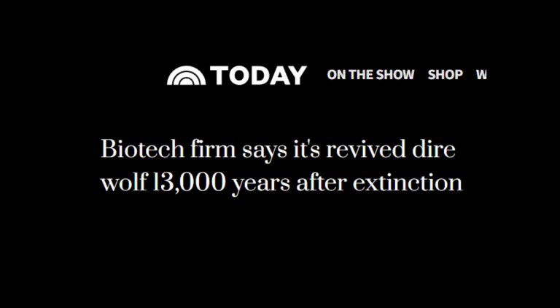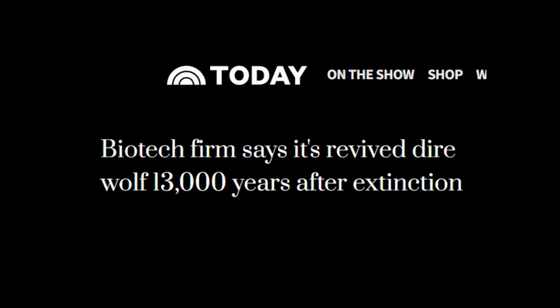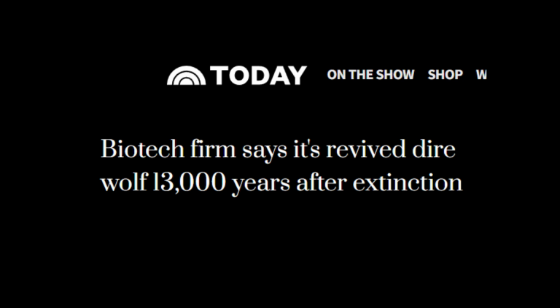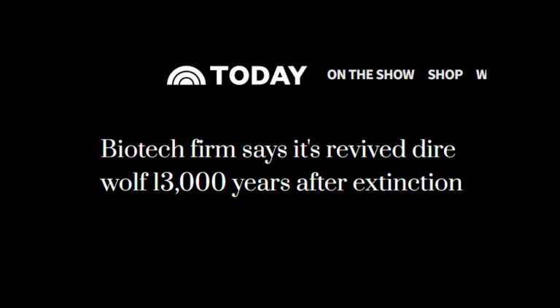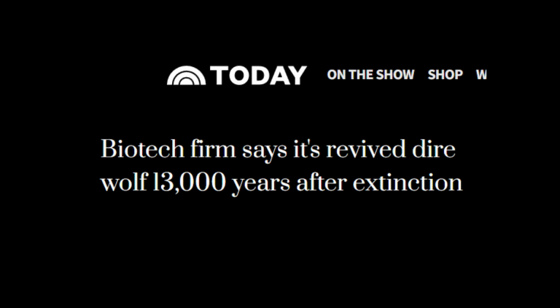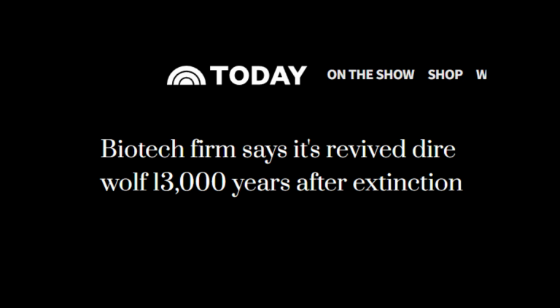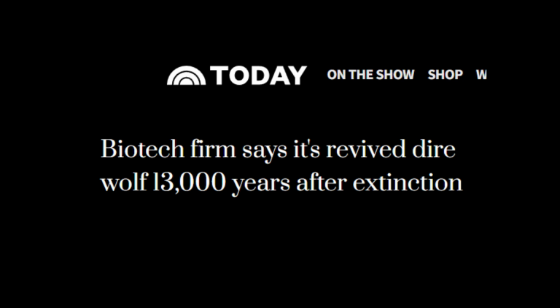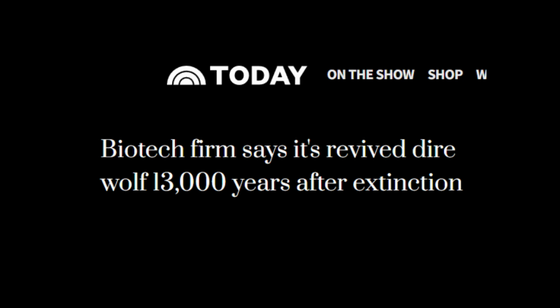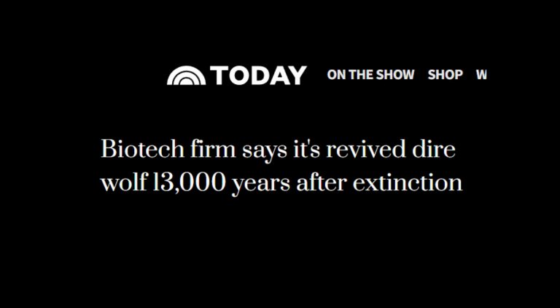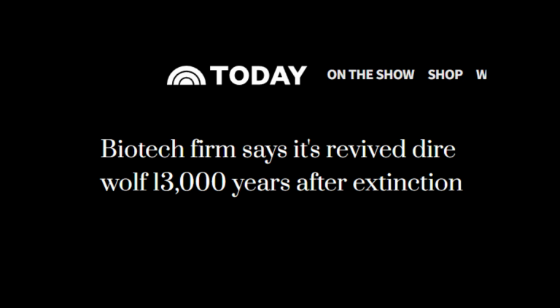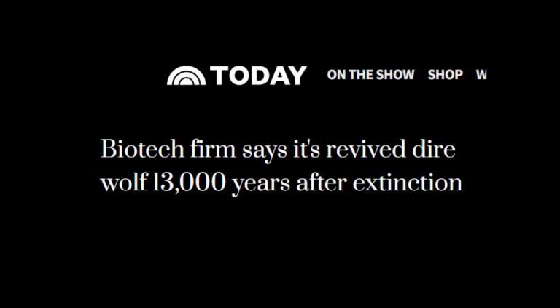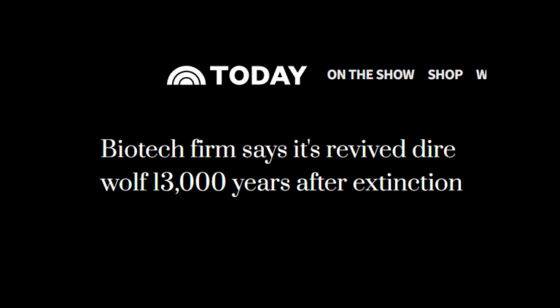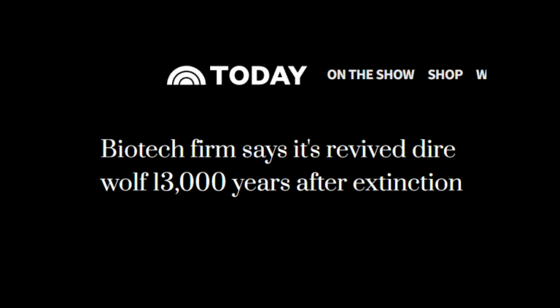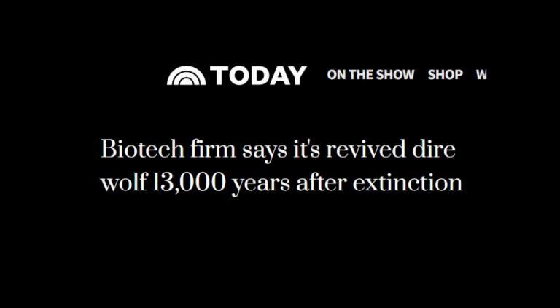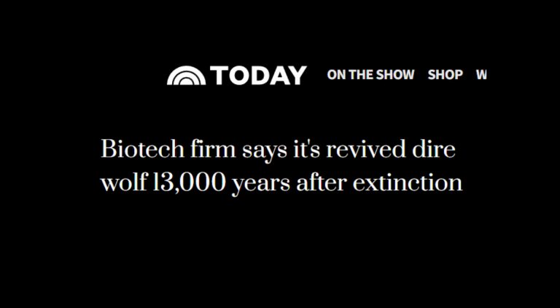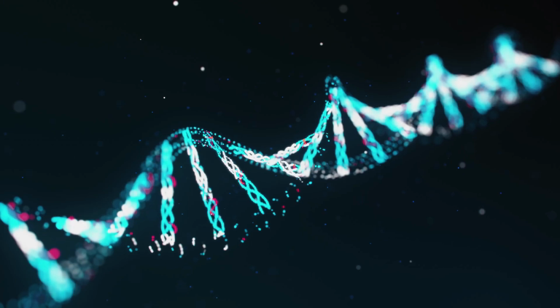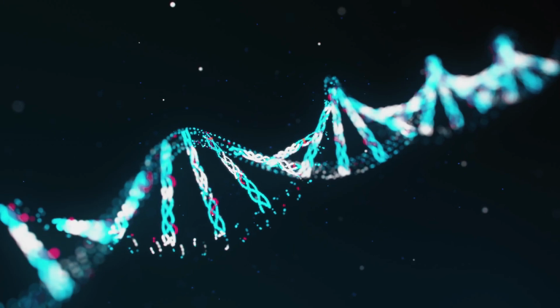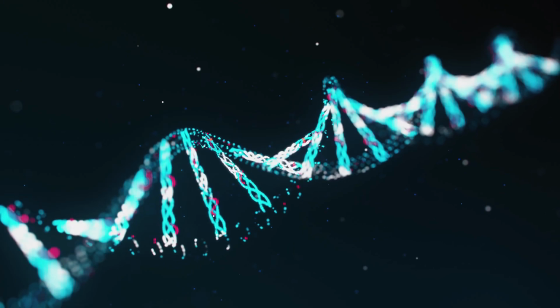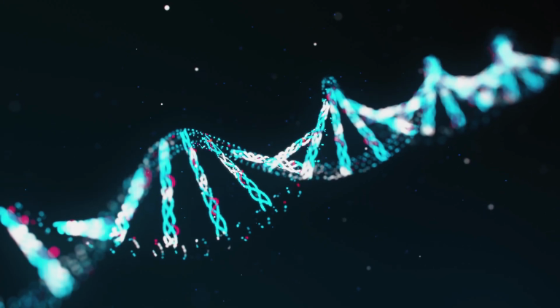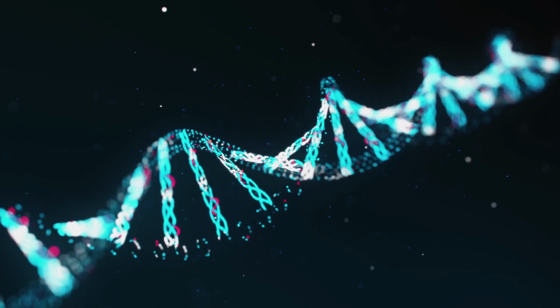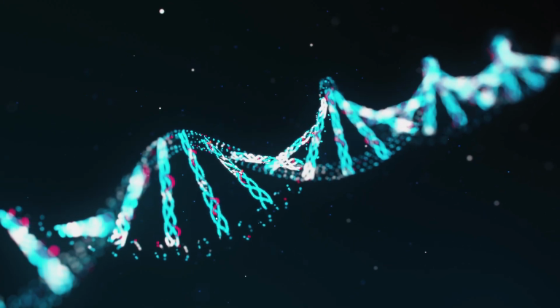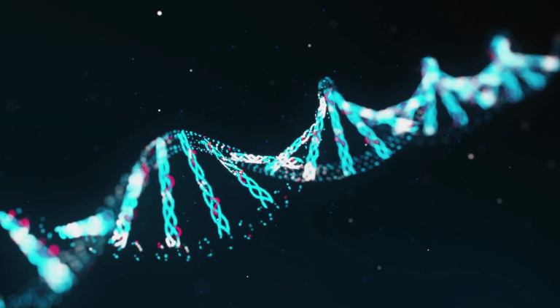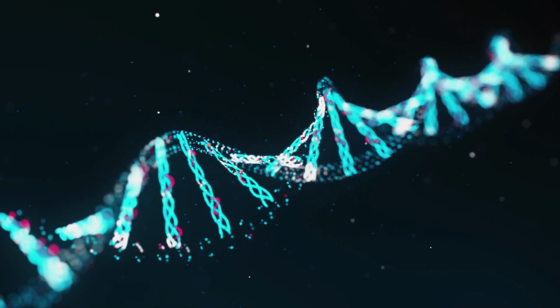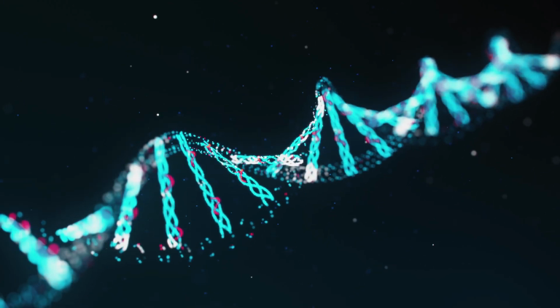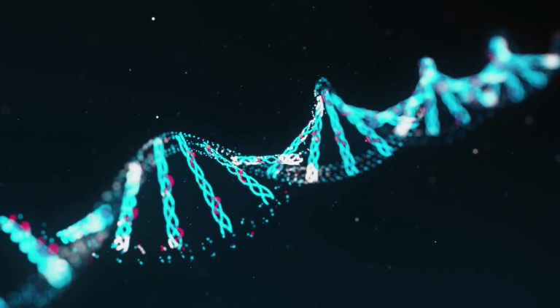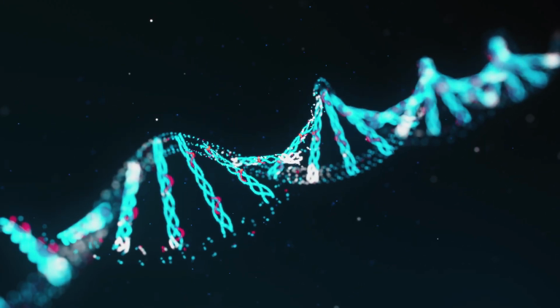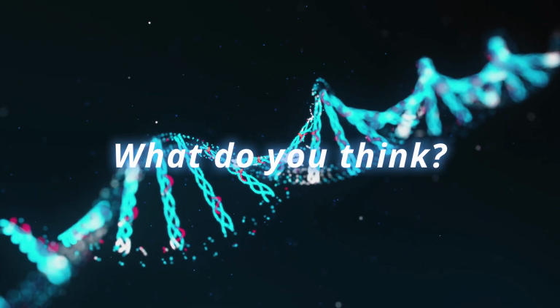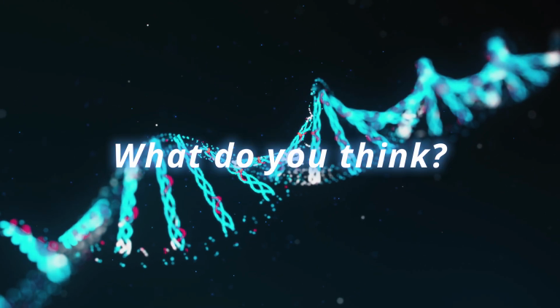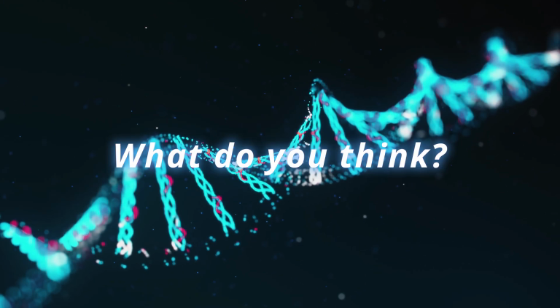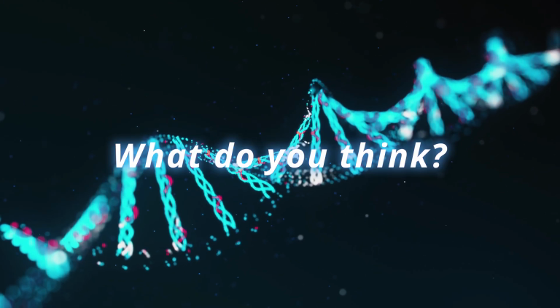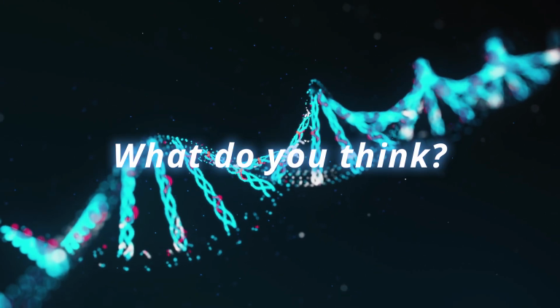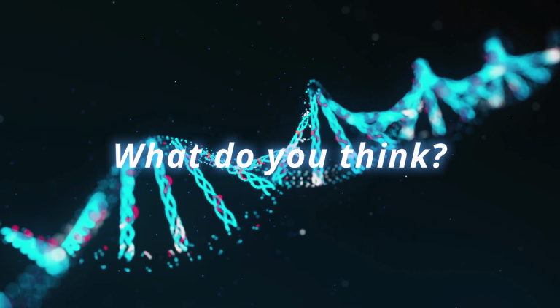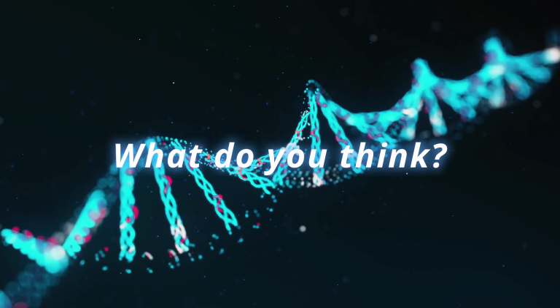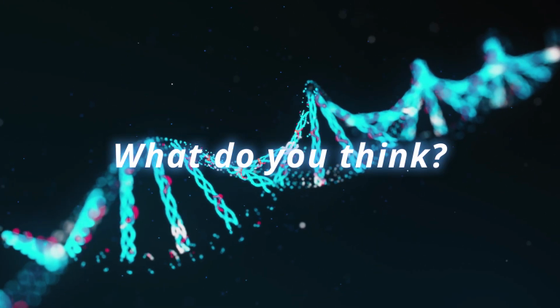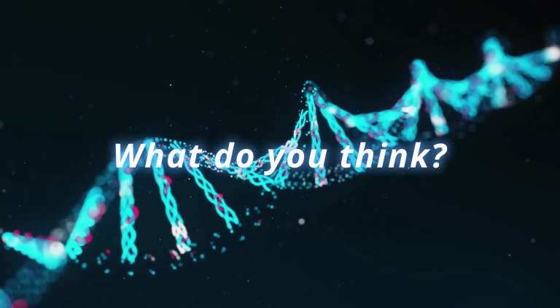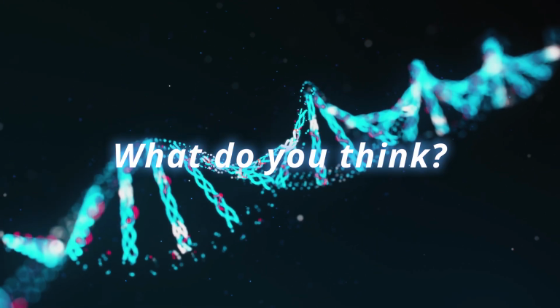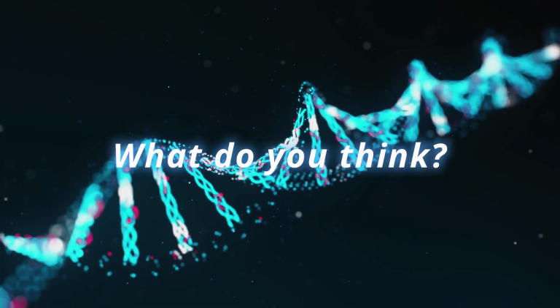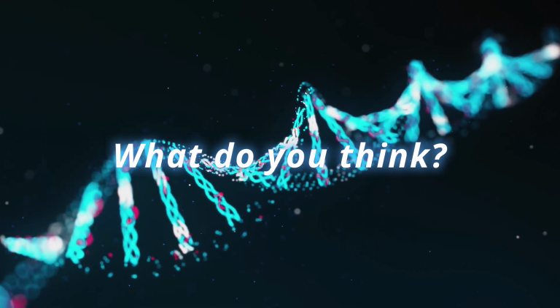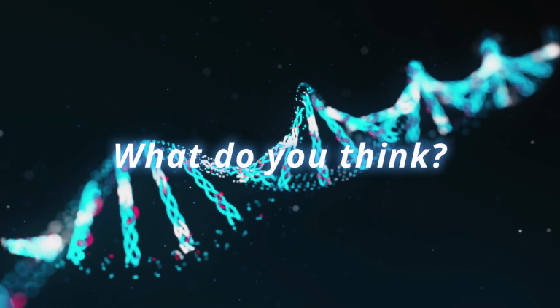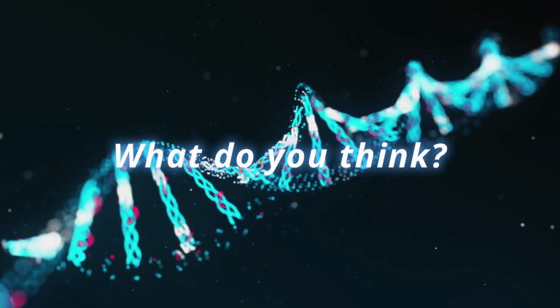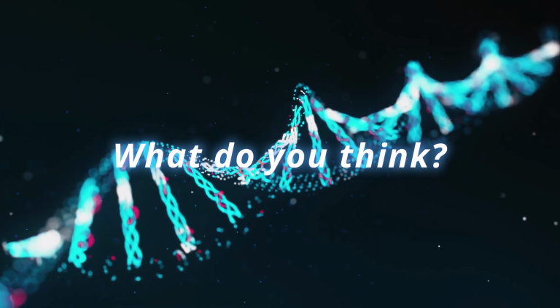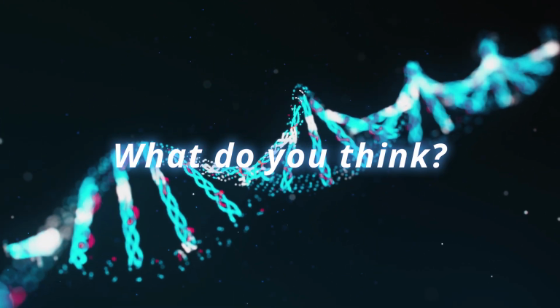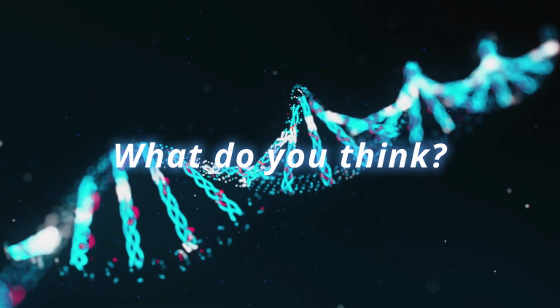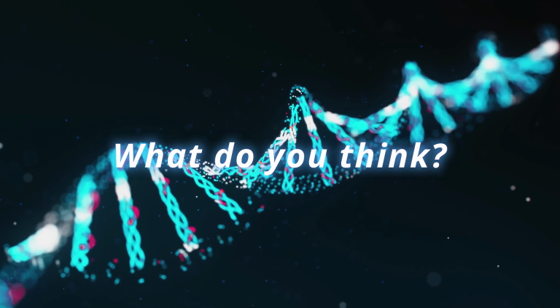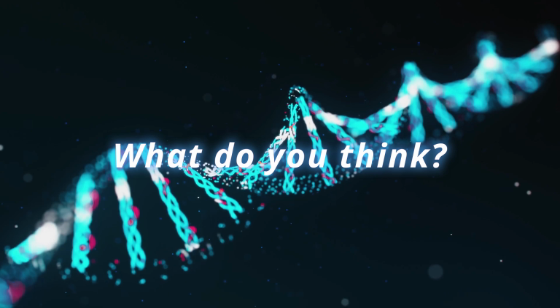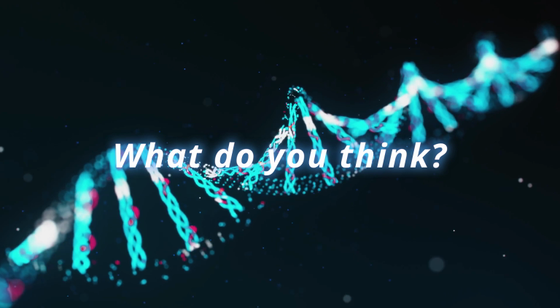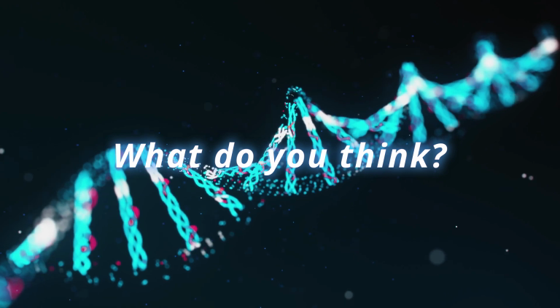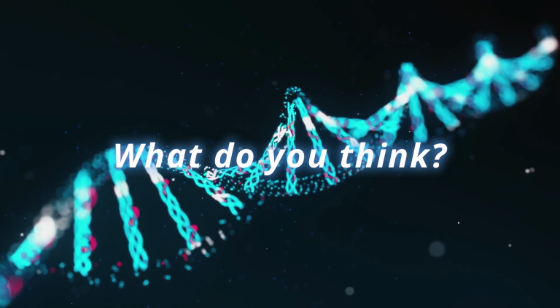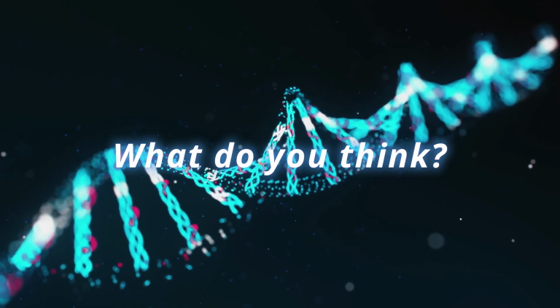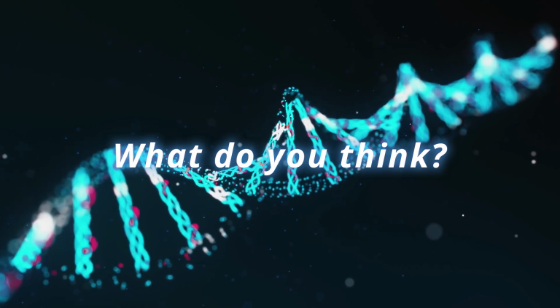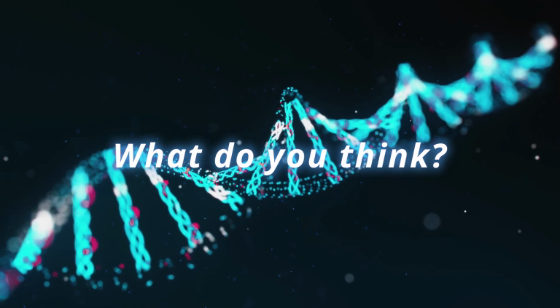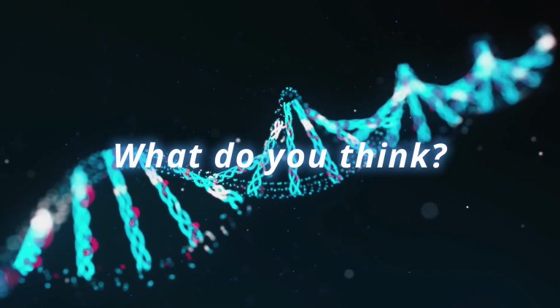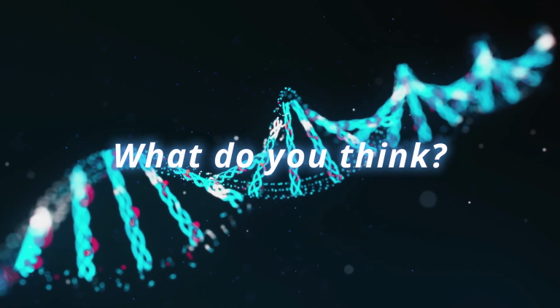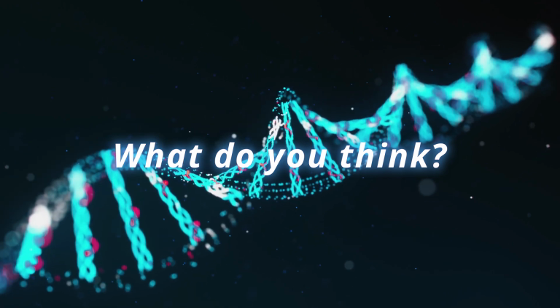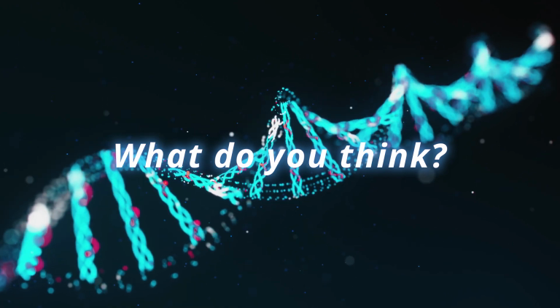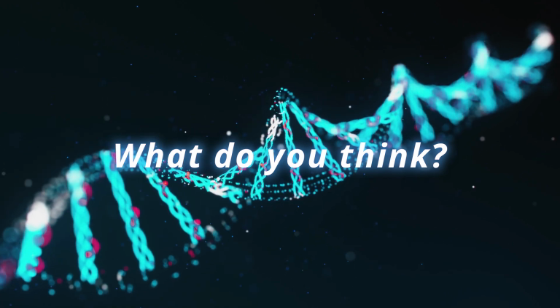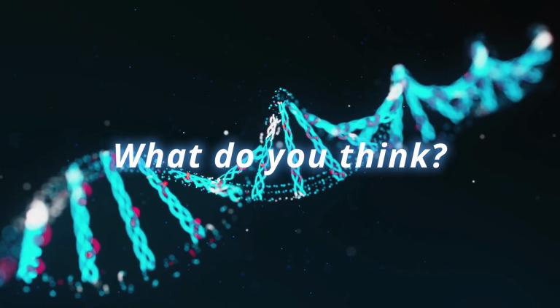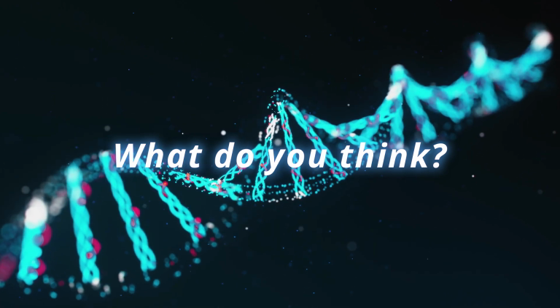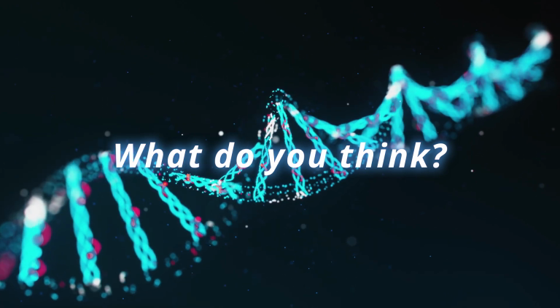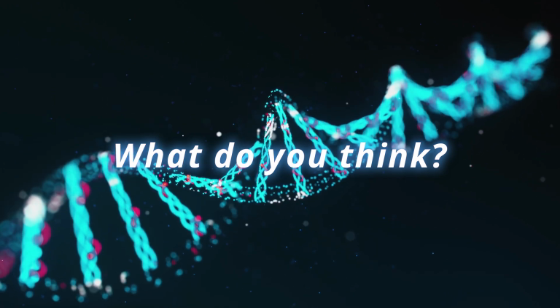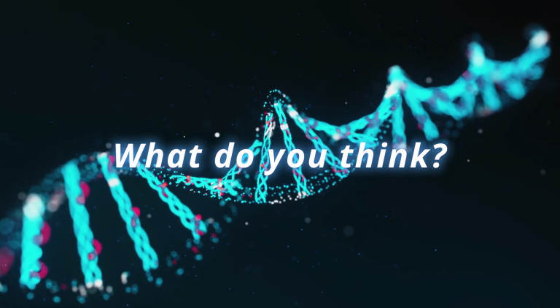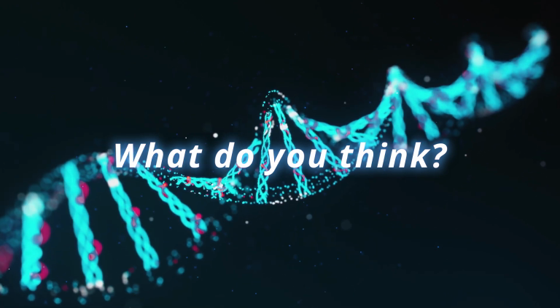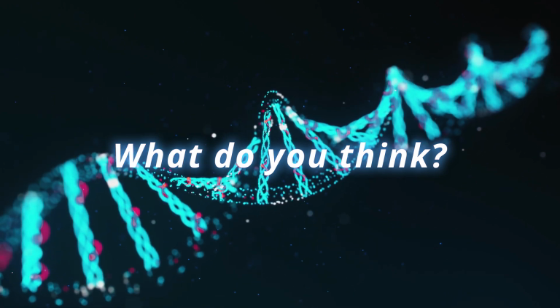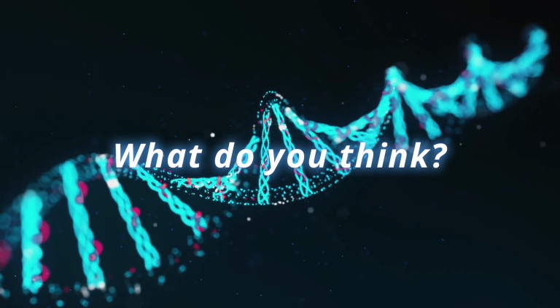So what do you think? Is de-extinction the future of conservation, or are we racing ahead of ourselves? Let me know in the comments, and thanks for watching.